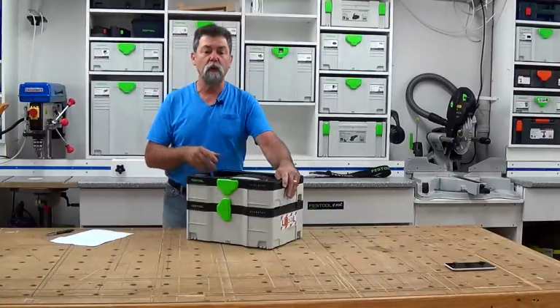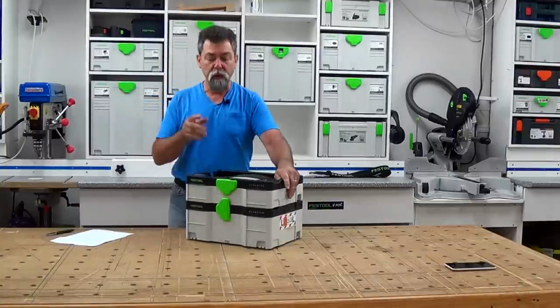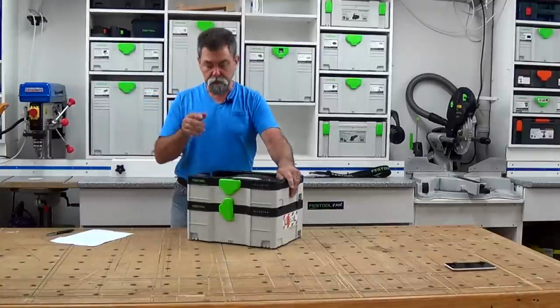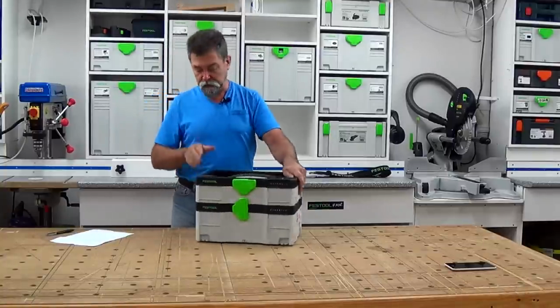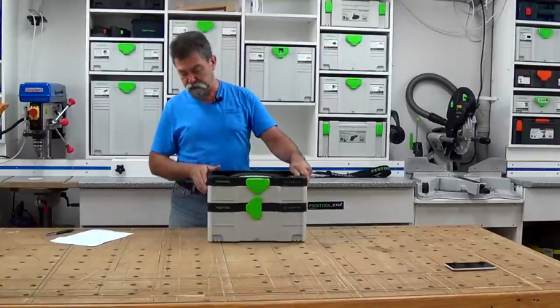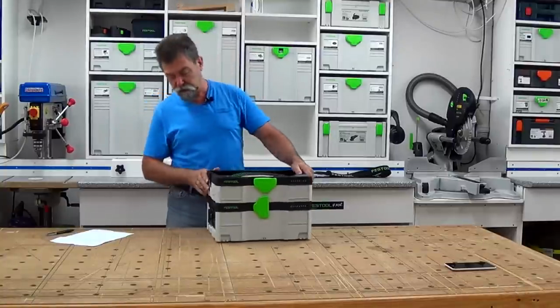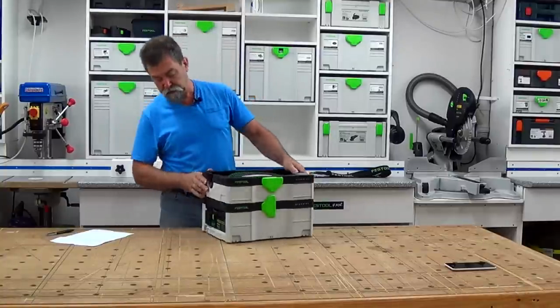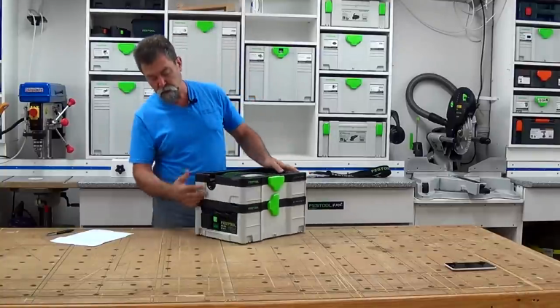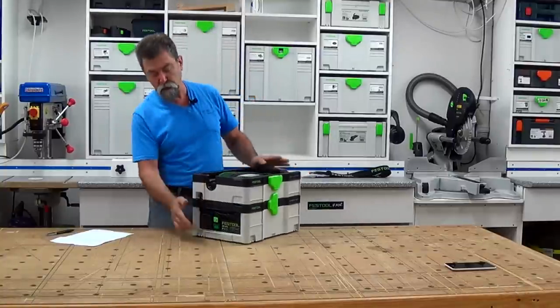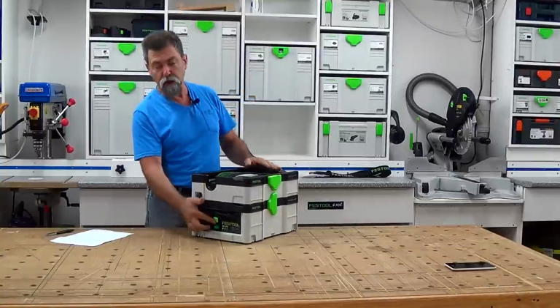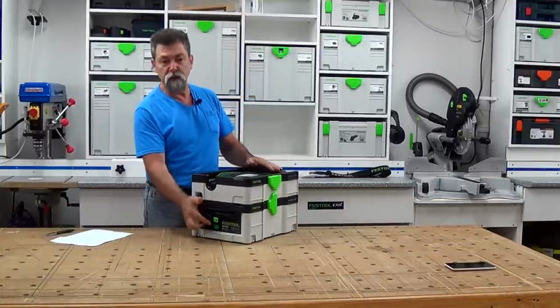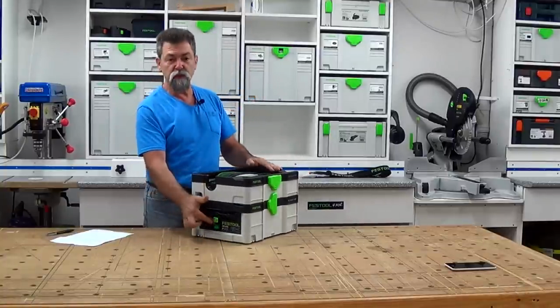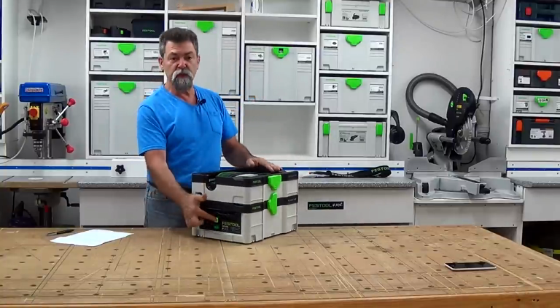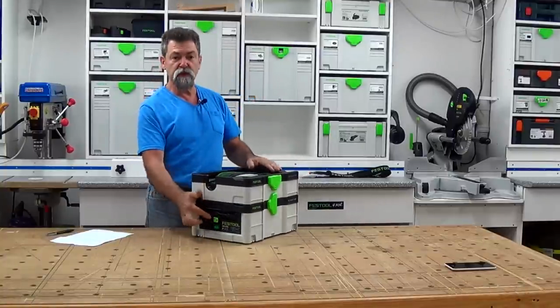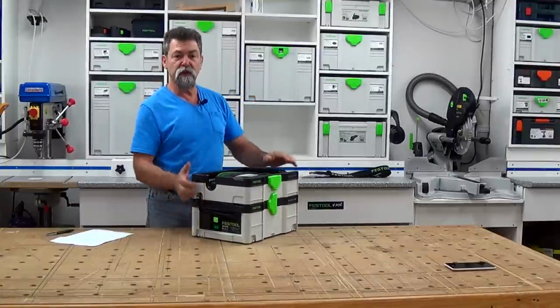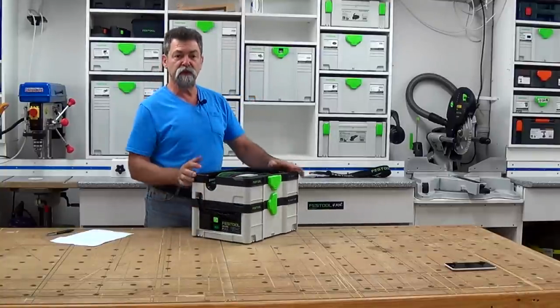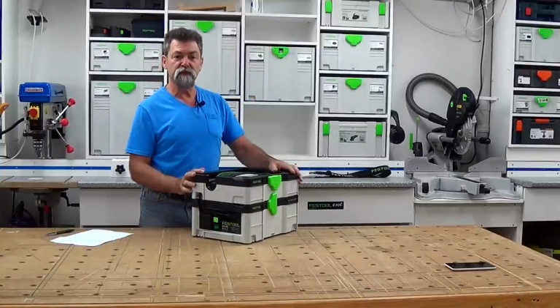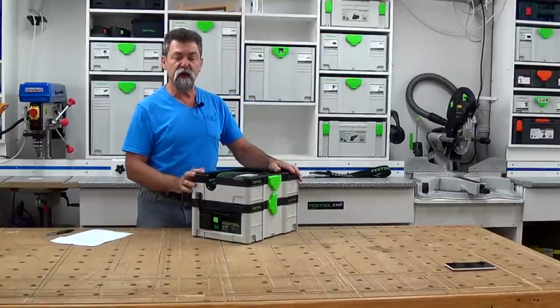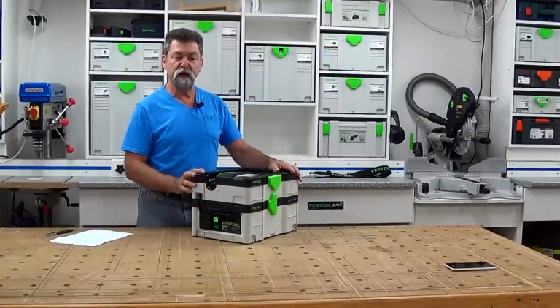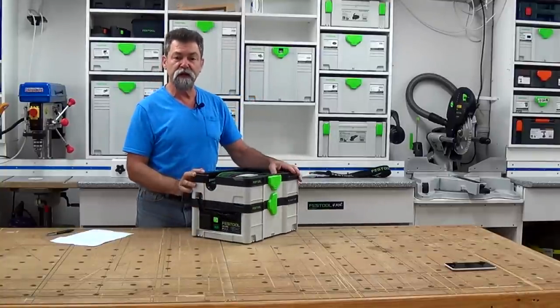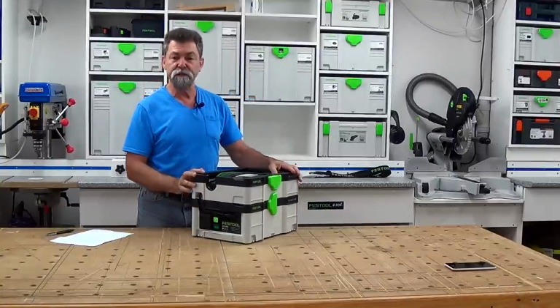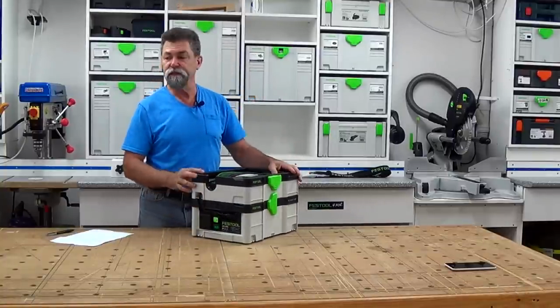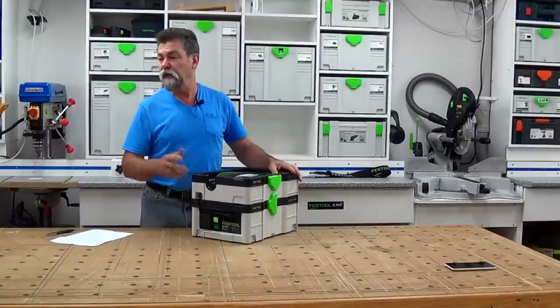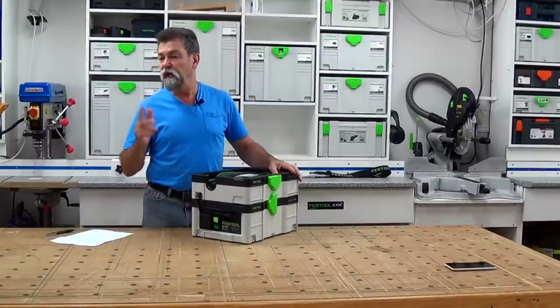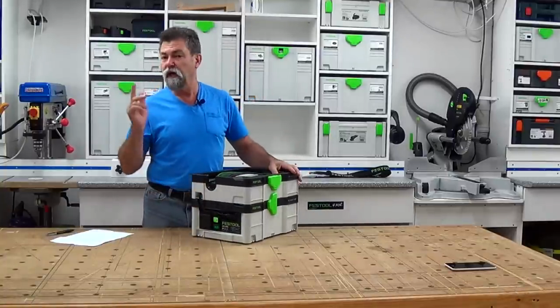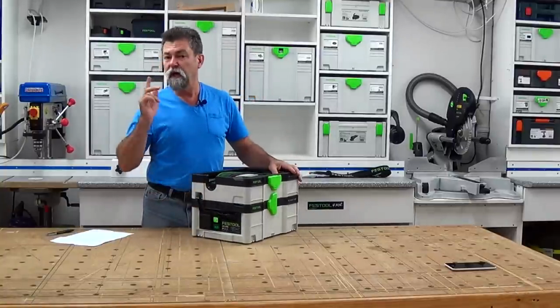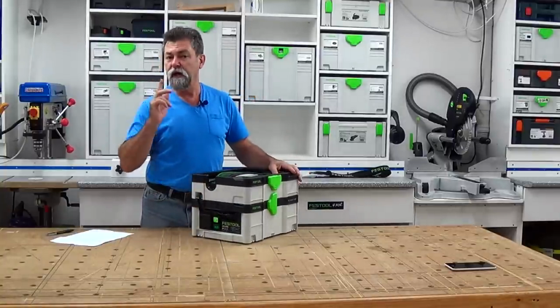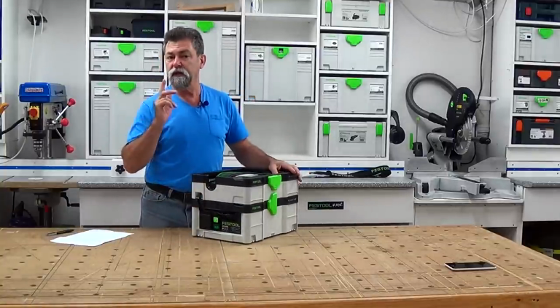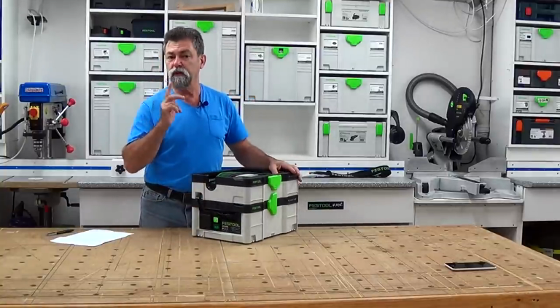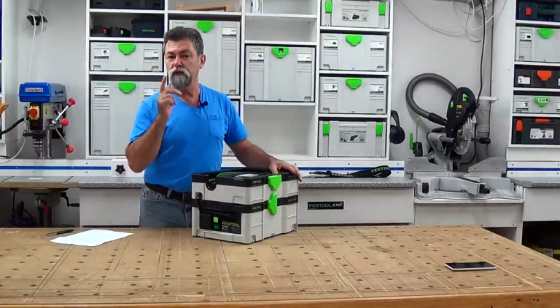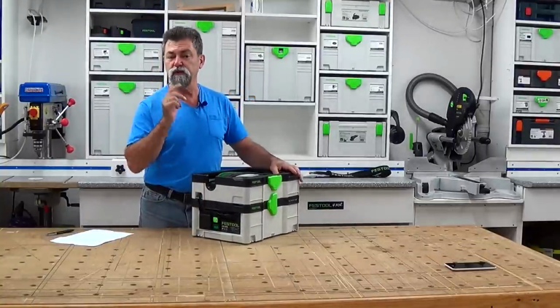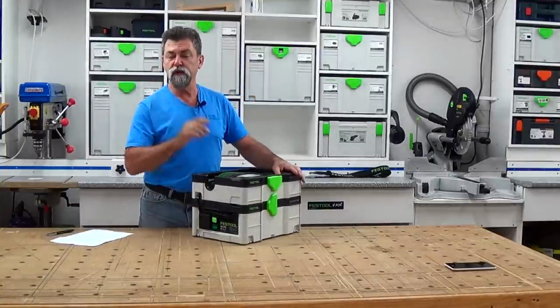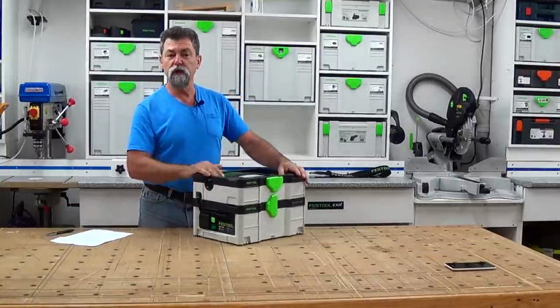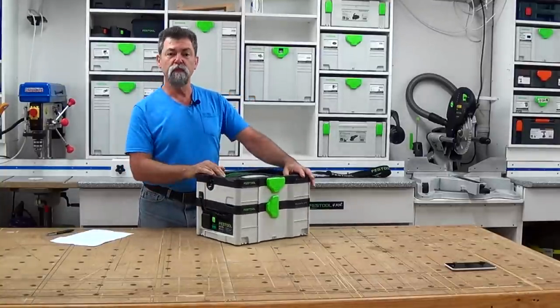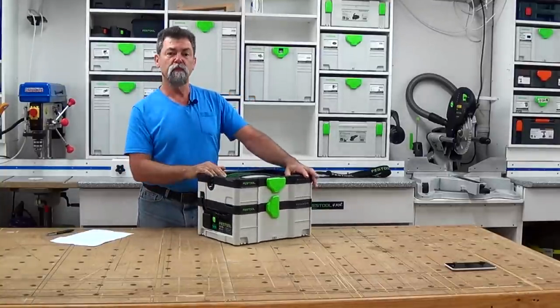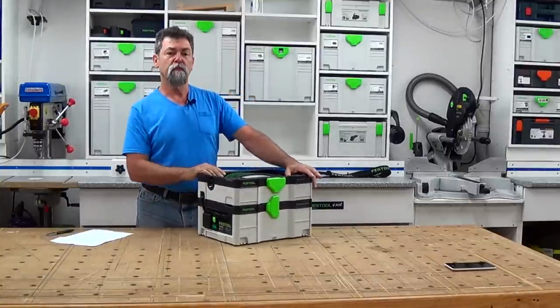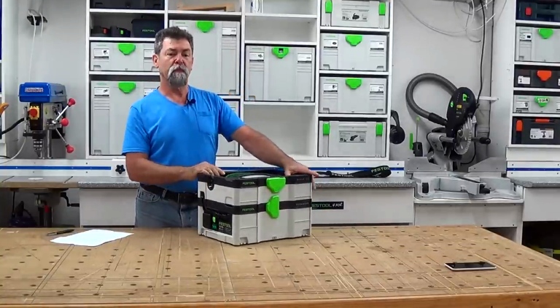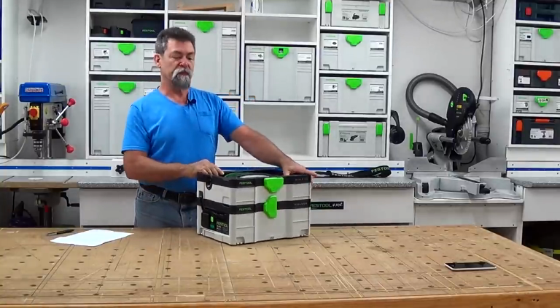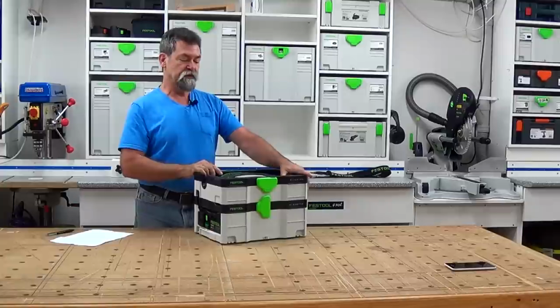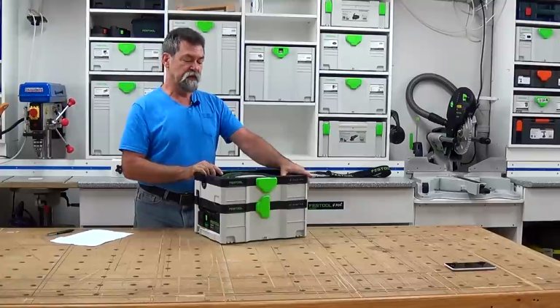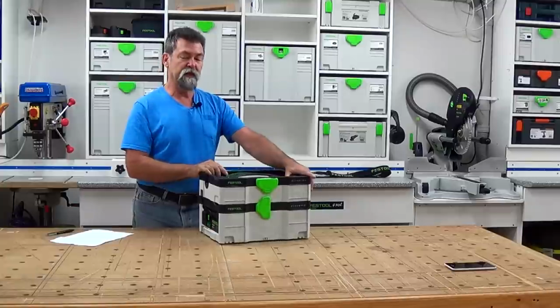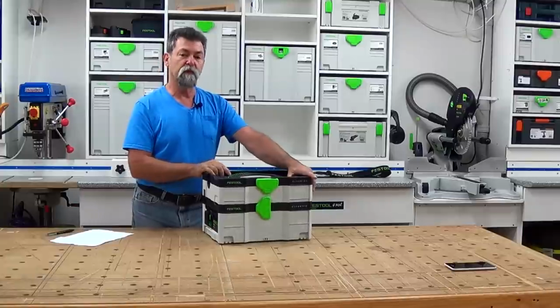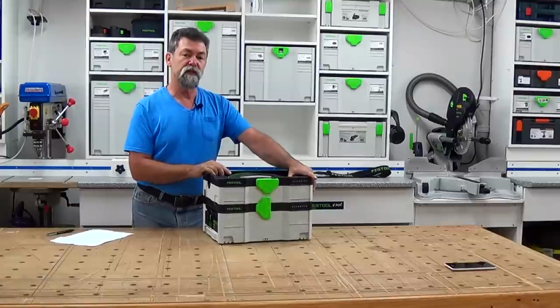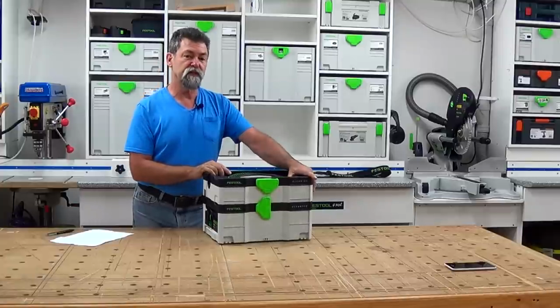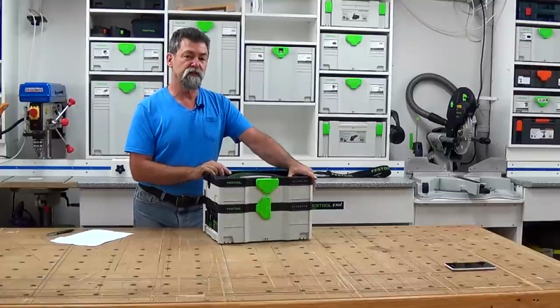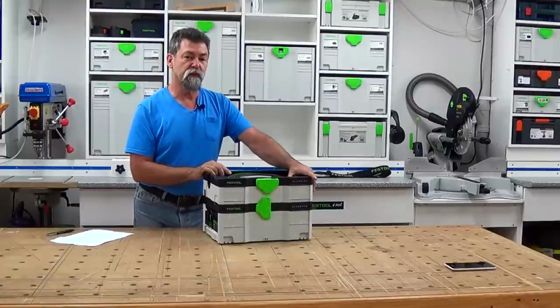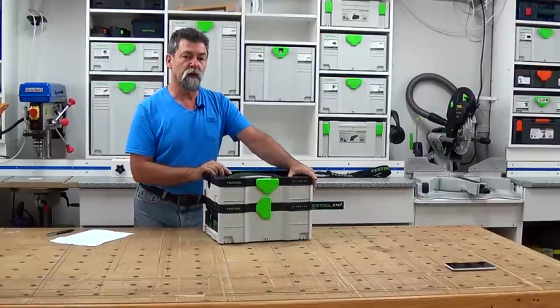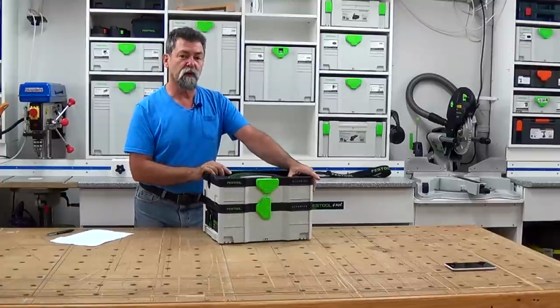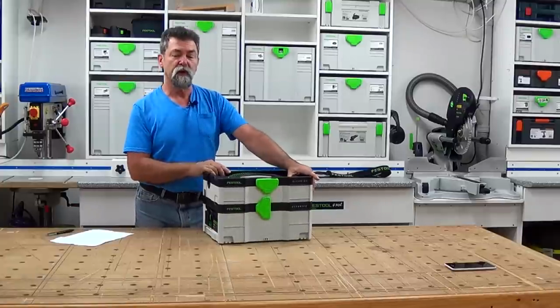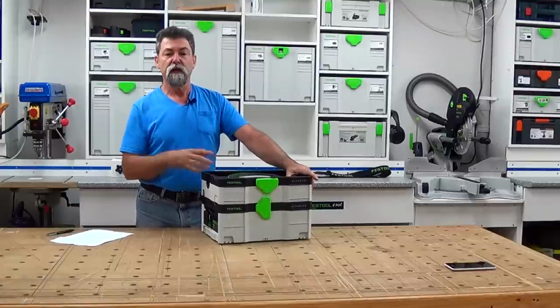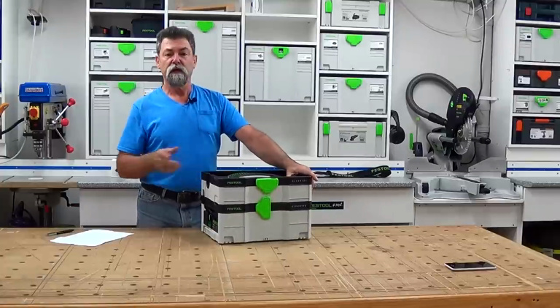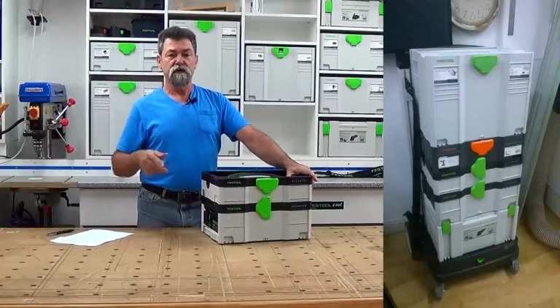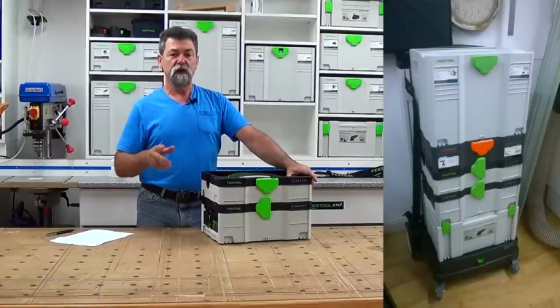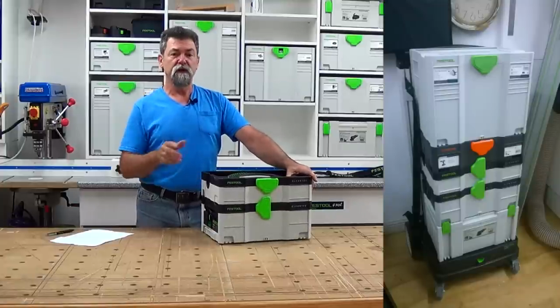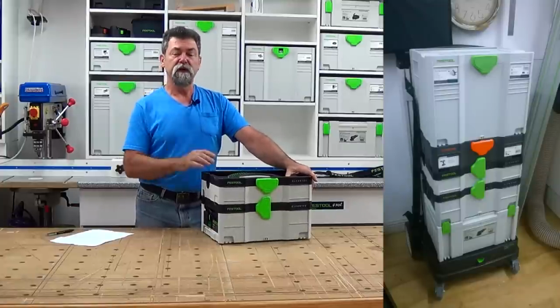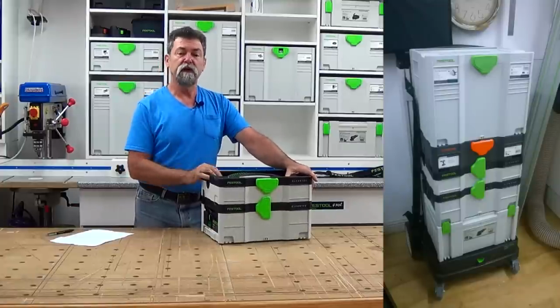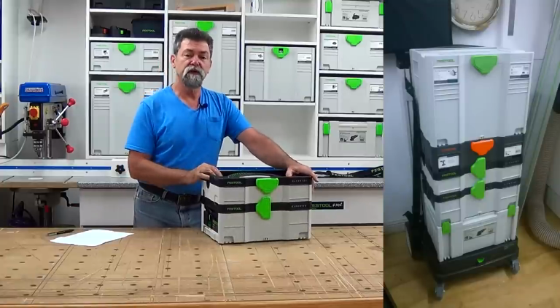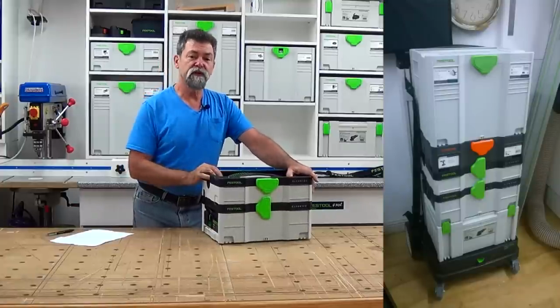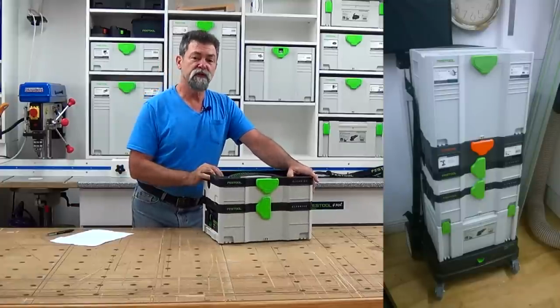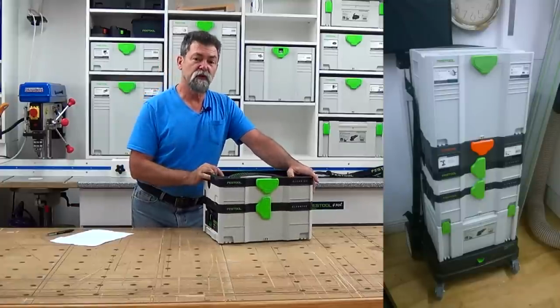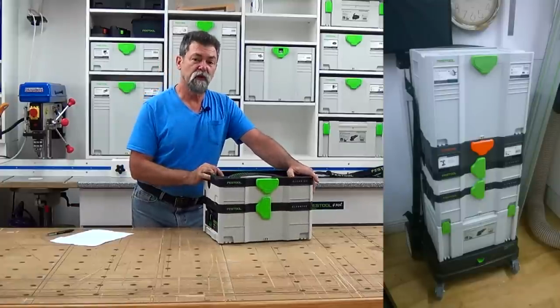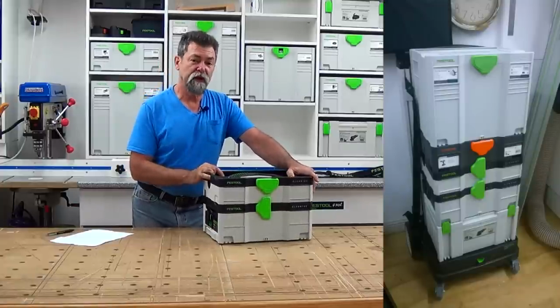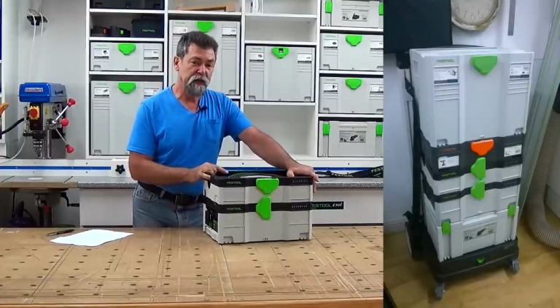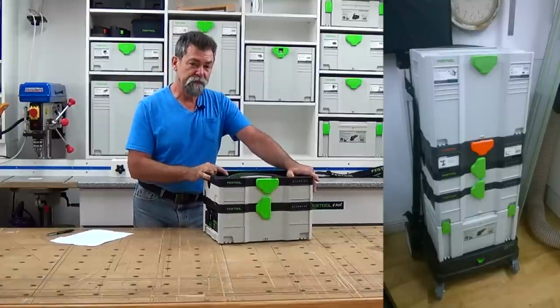Auto on — it's got the auto-on switch around the side here. I can also pop this in my sys roll — I'll show you a photo of the sys roll. Brilliant. Take it to site.